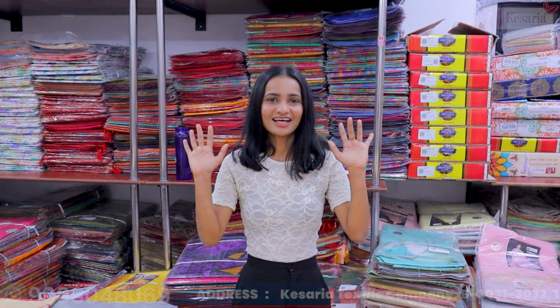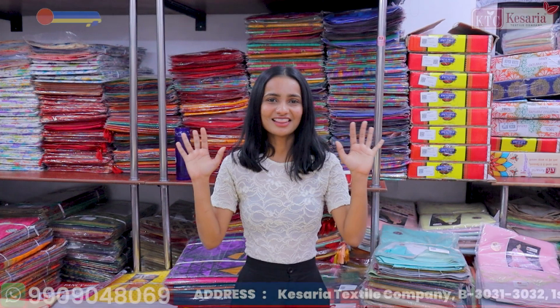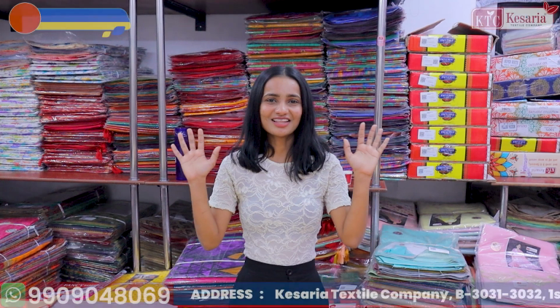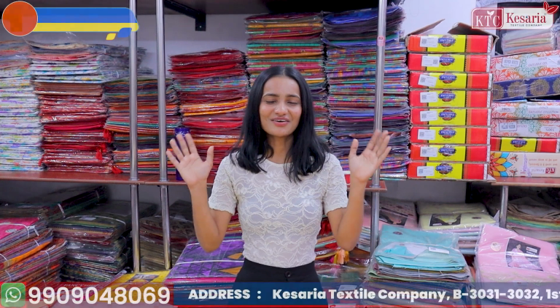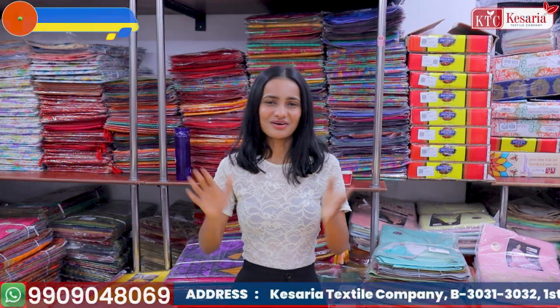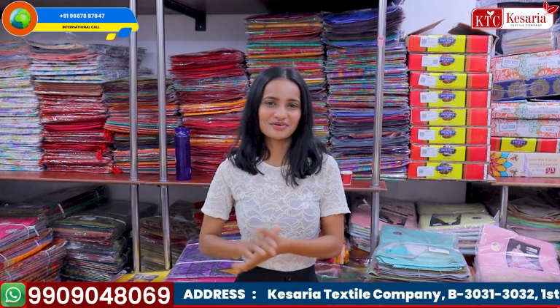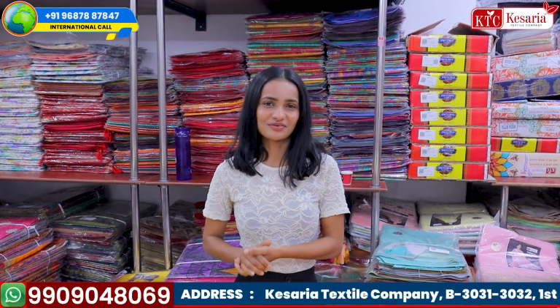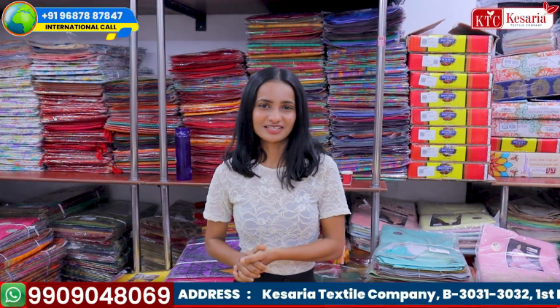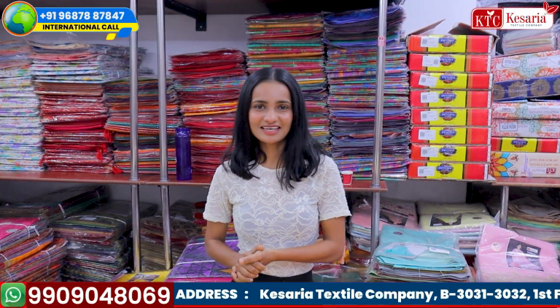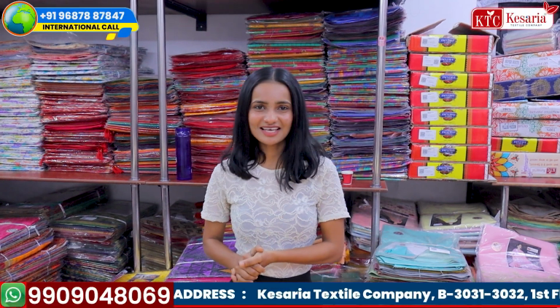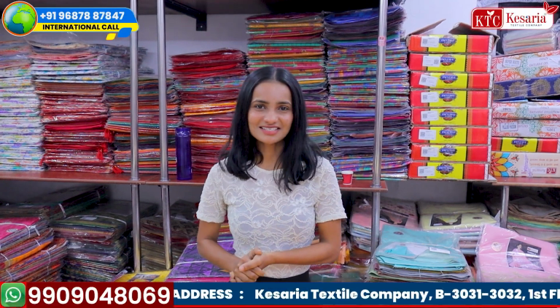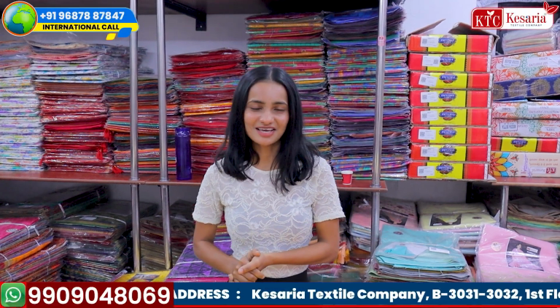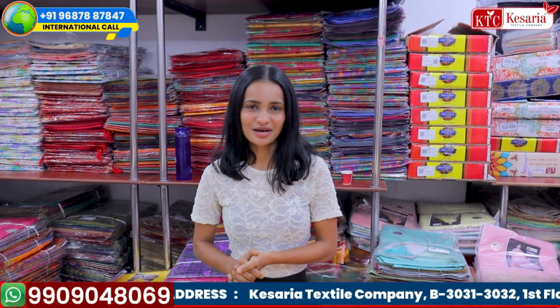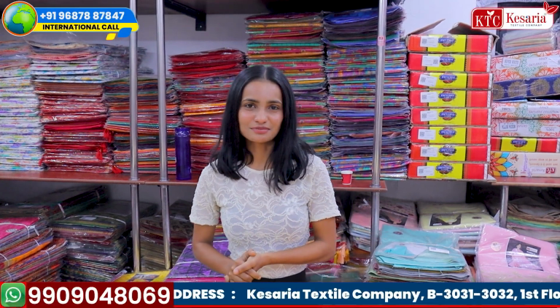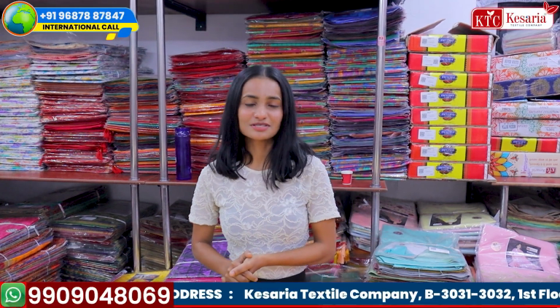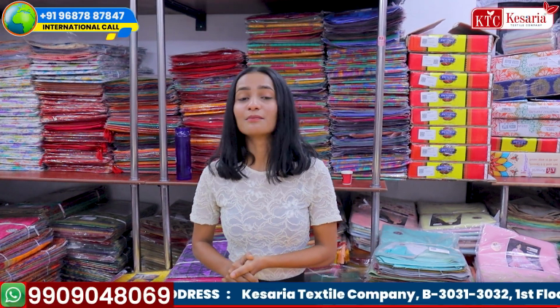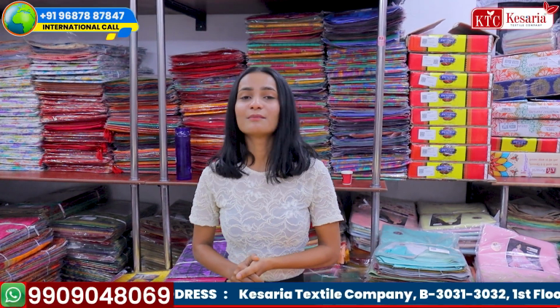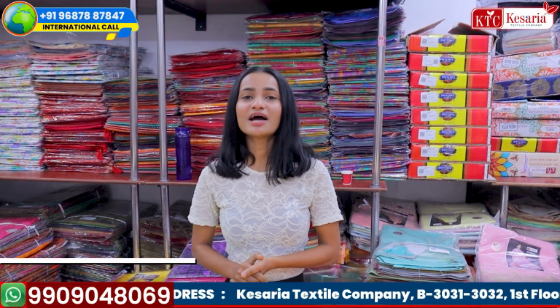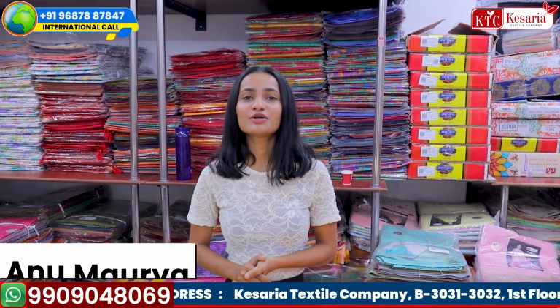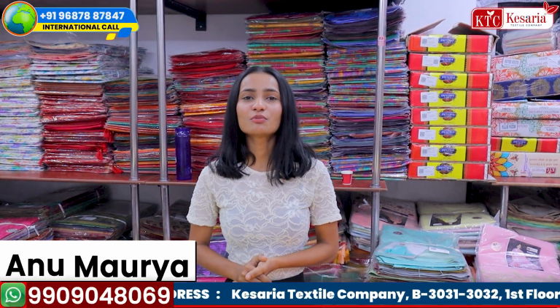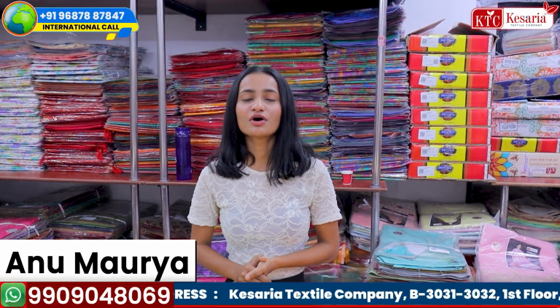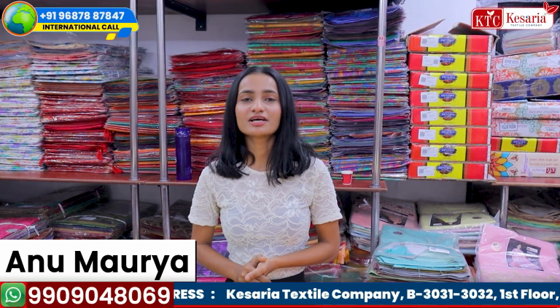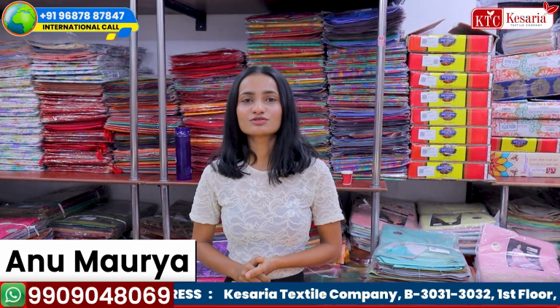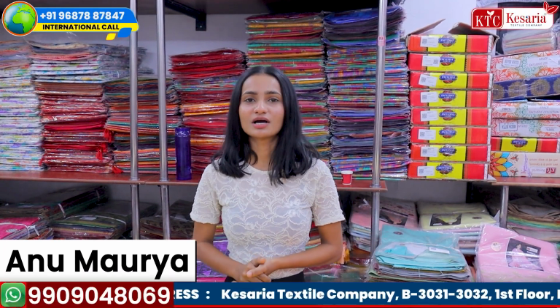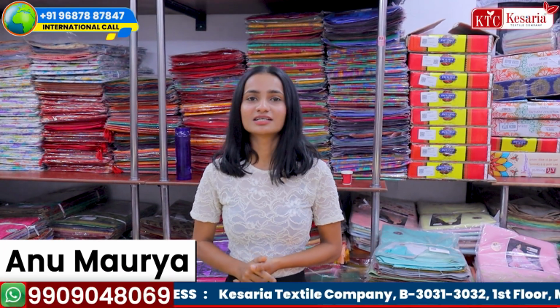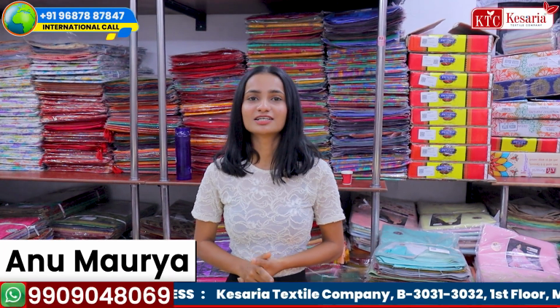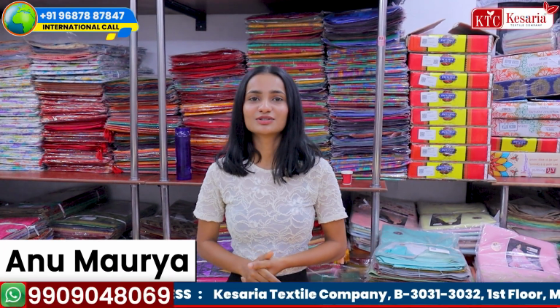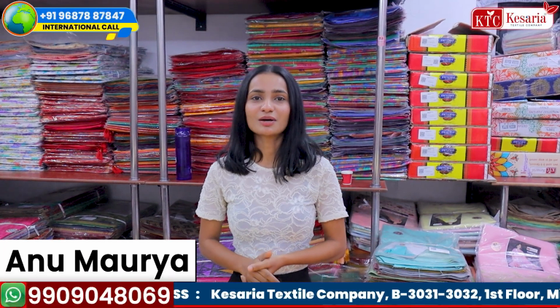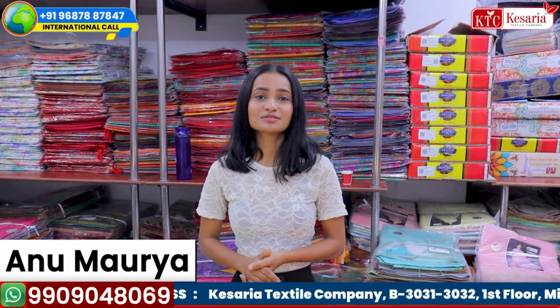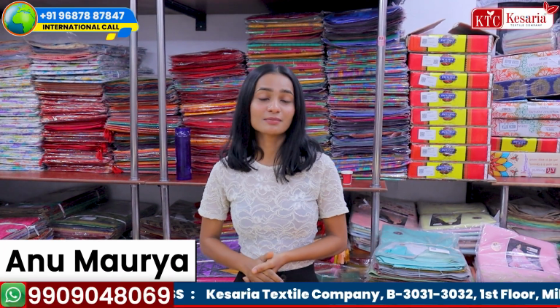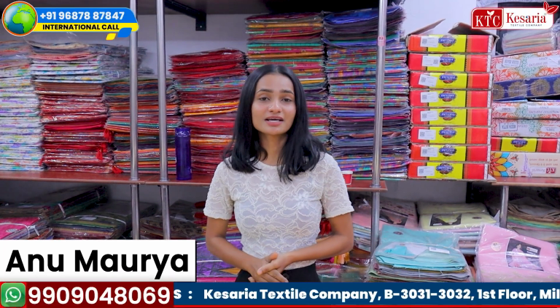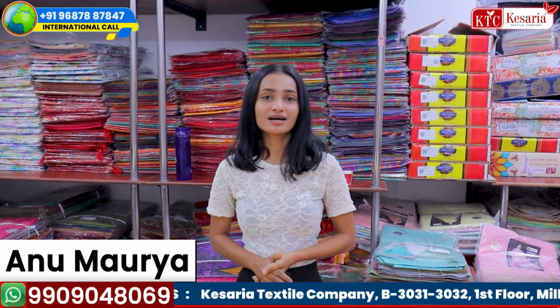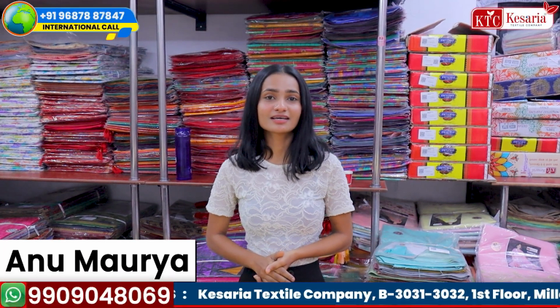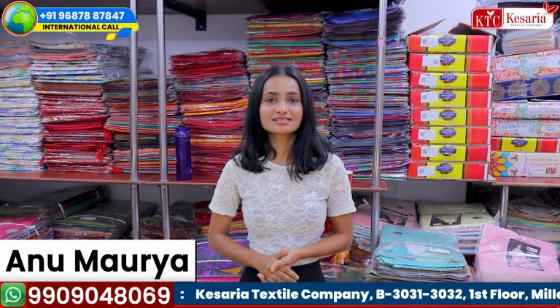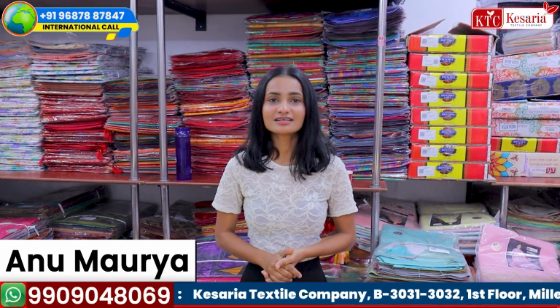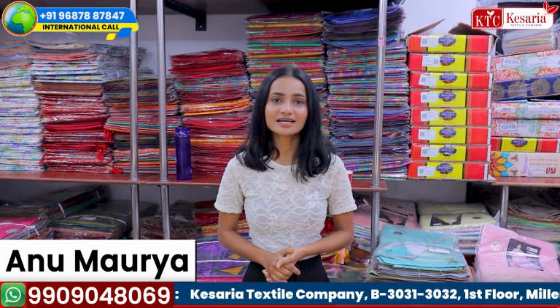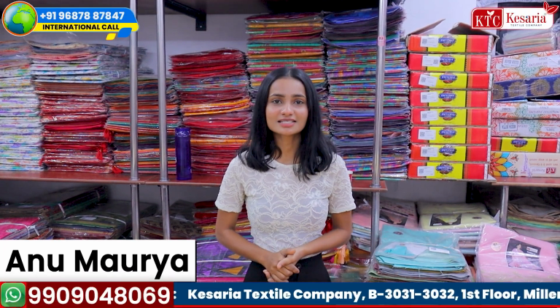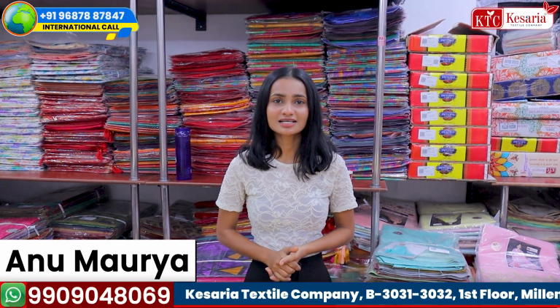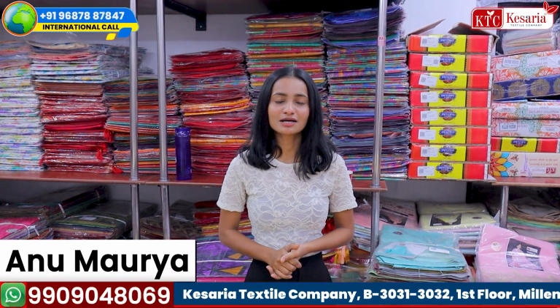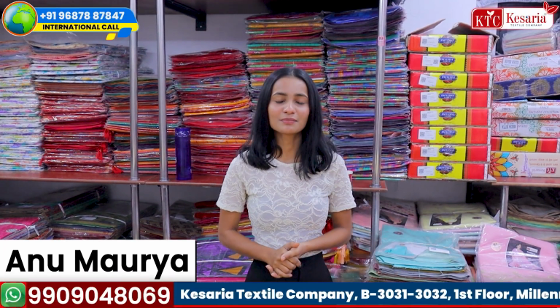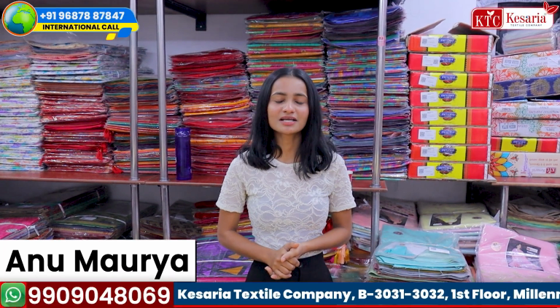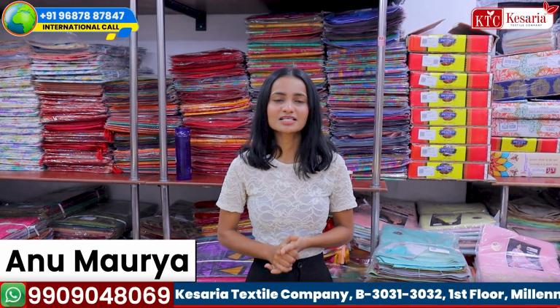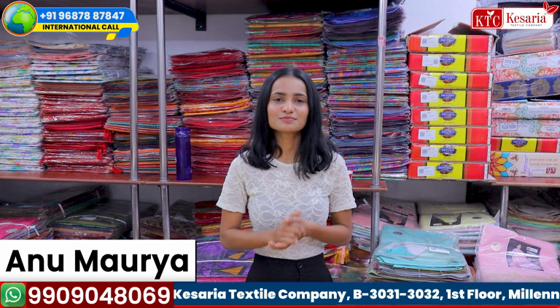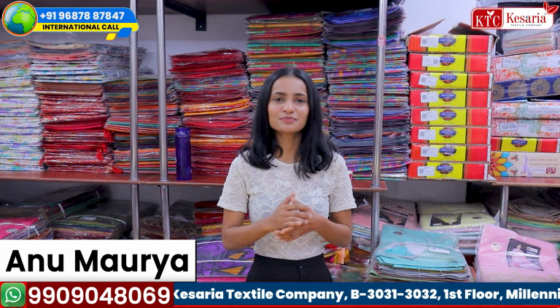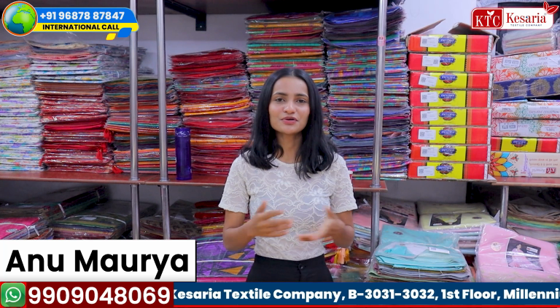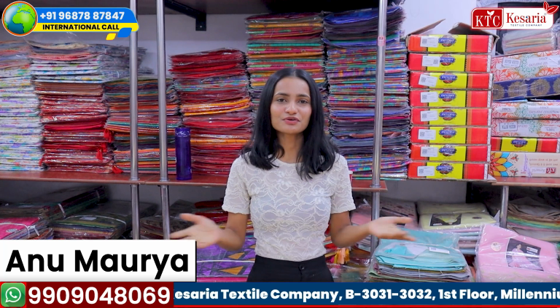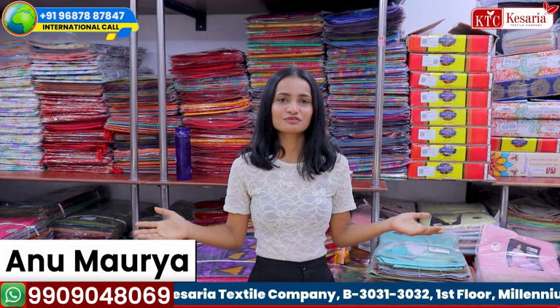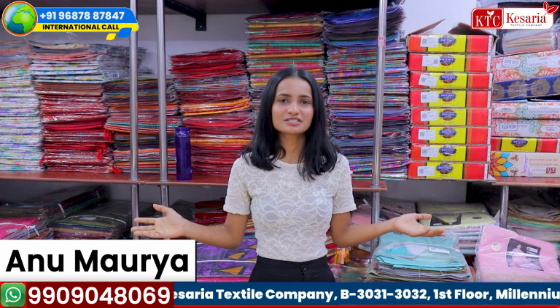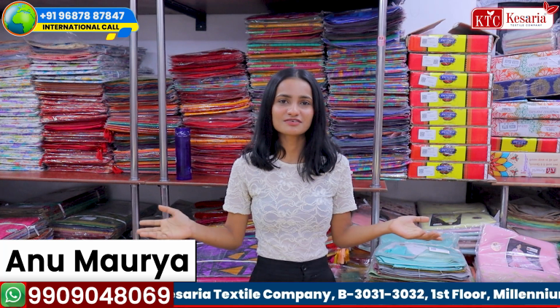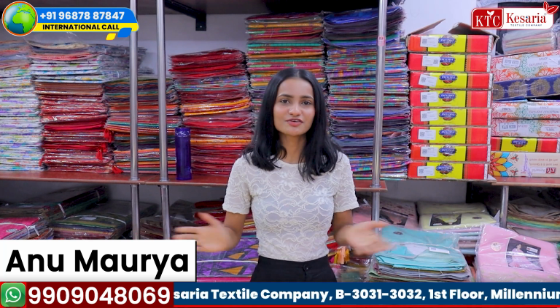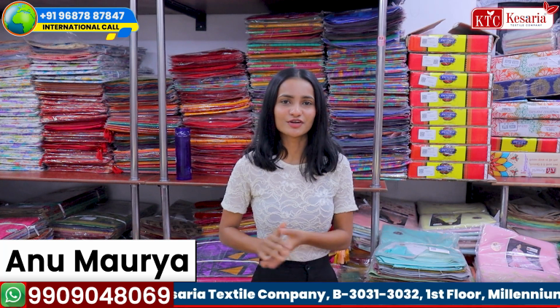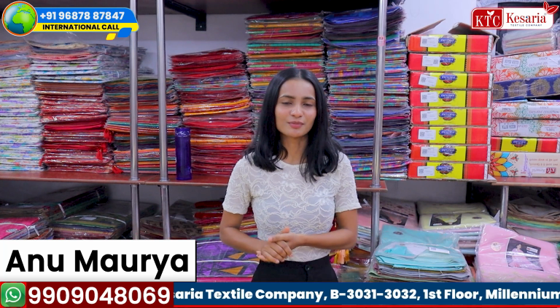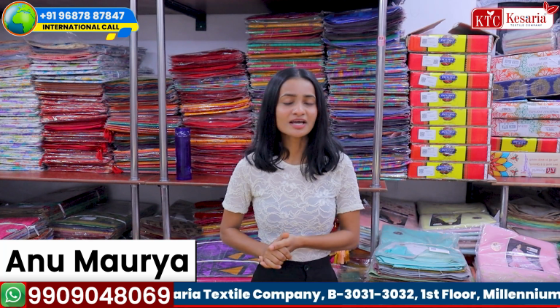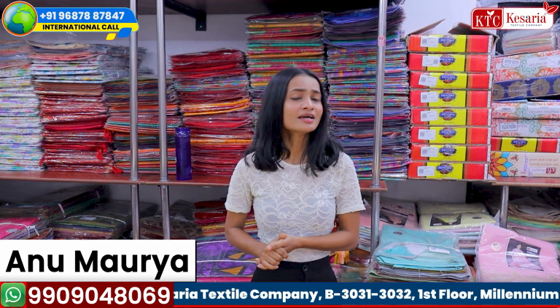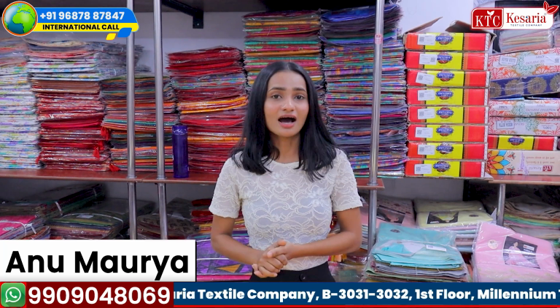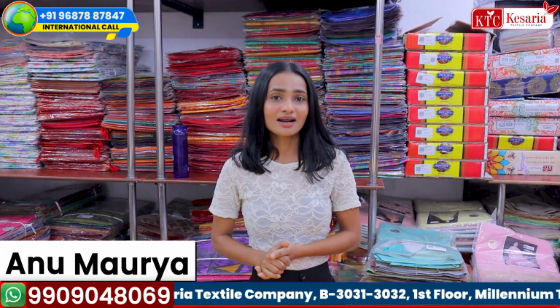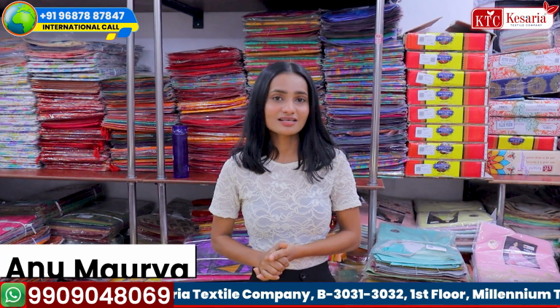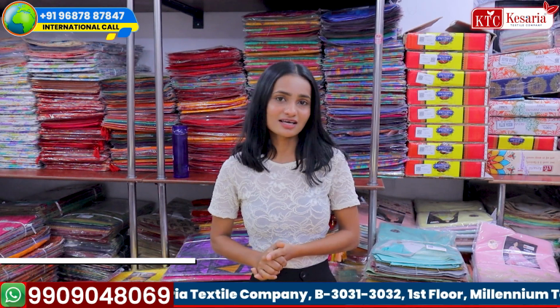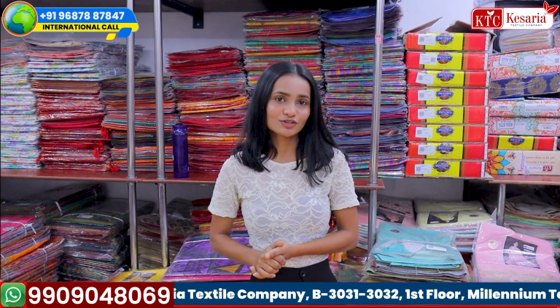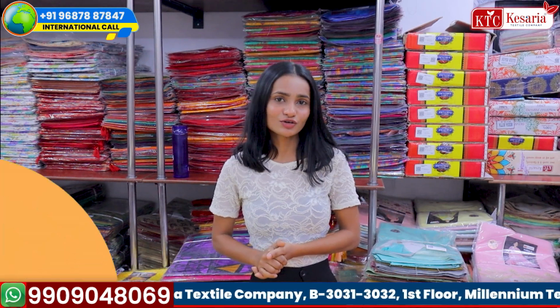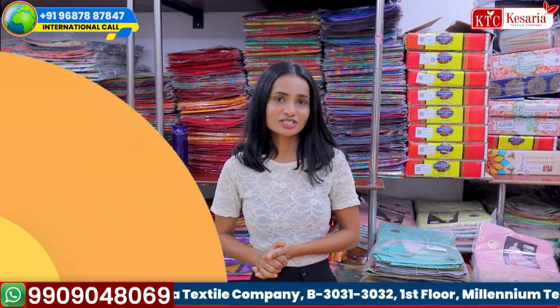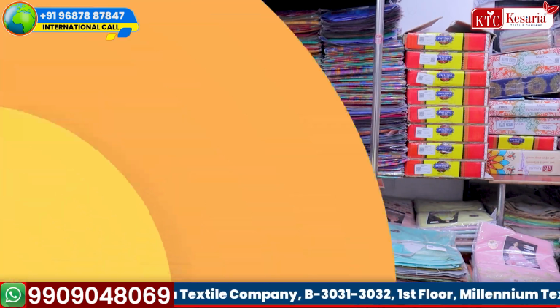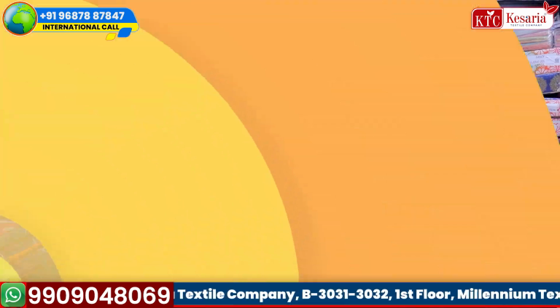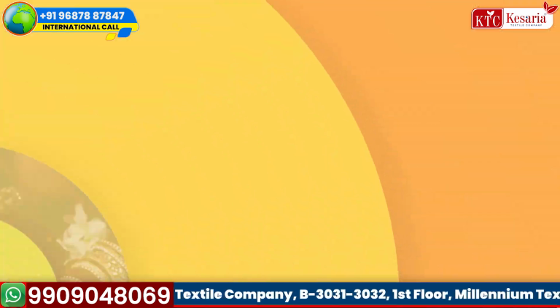Hello everyone! How are you? I am Anu Maurya and welcome to this beautiful video of KSRXL Company. This is the season of KSRXL Company.